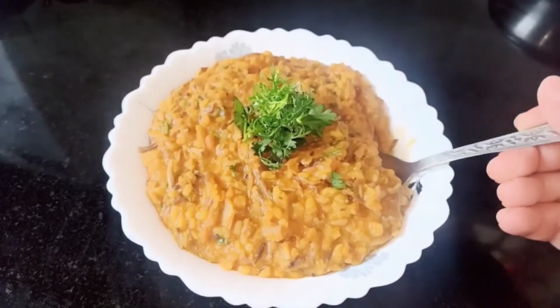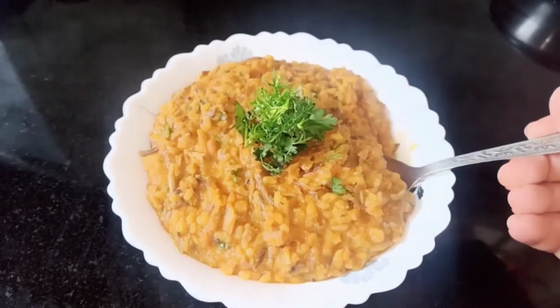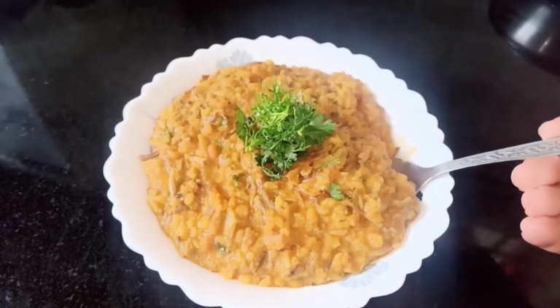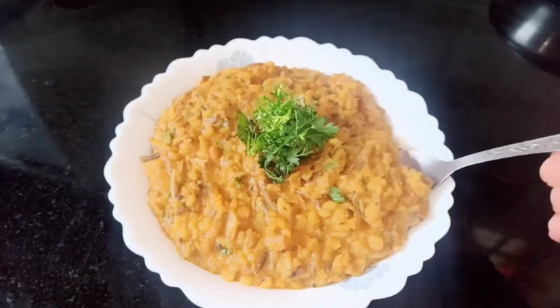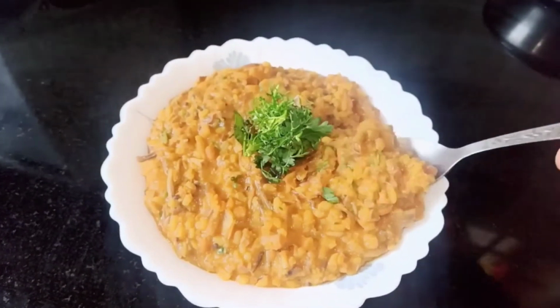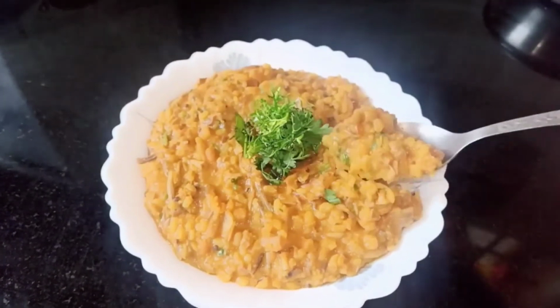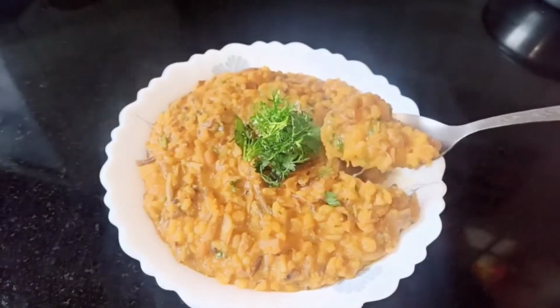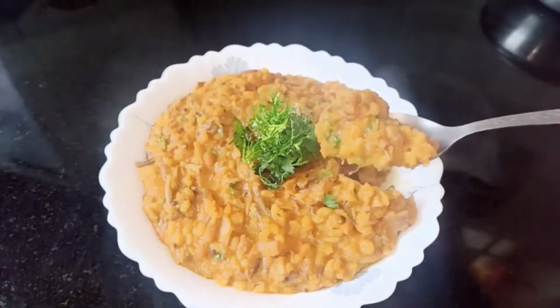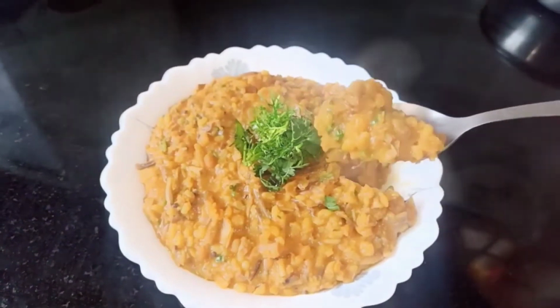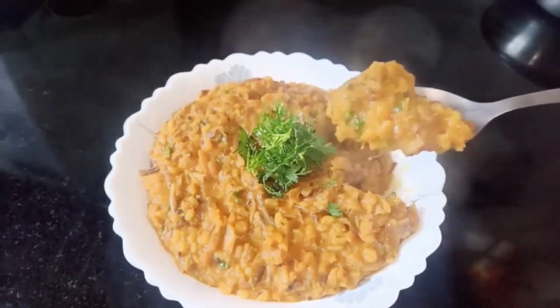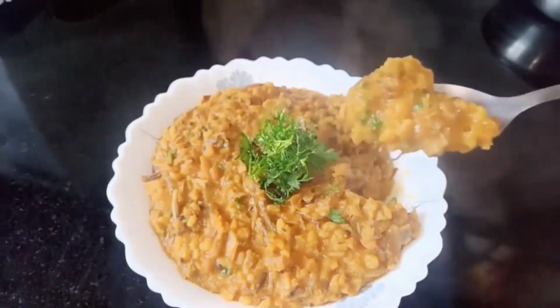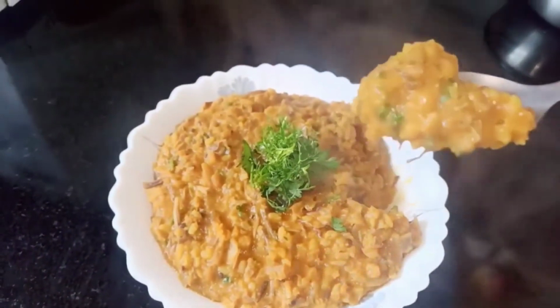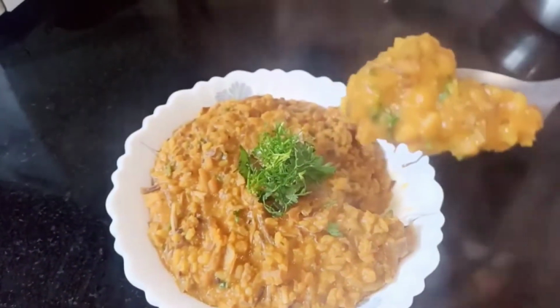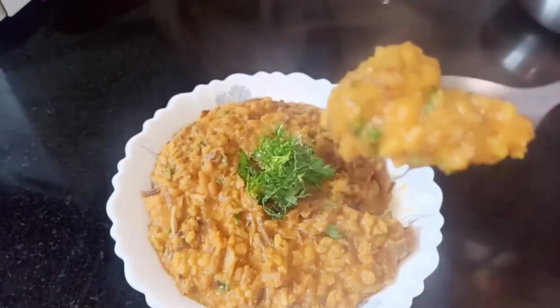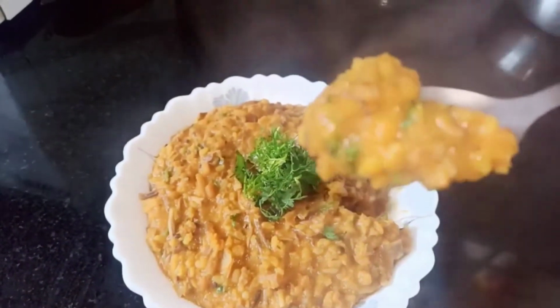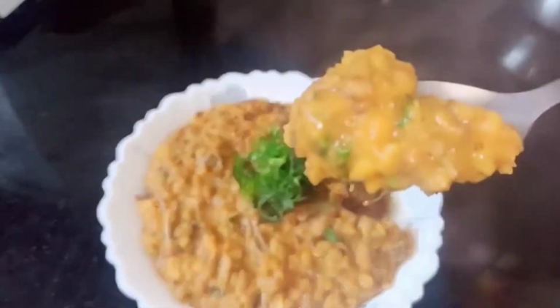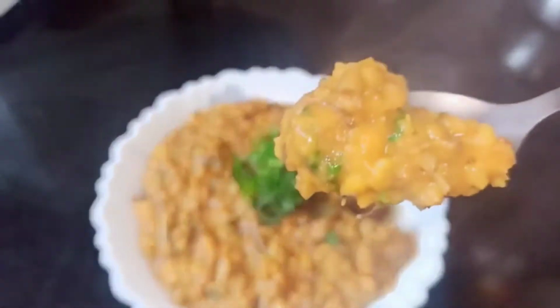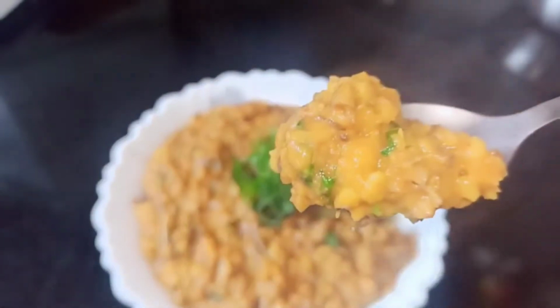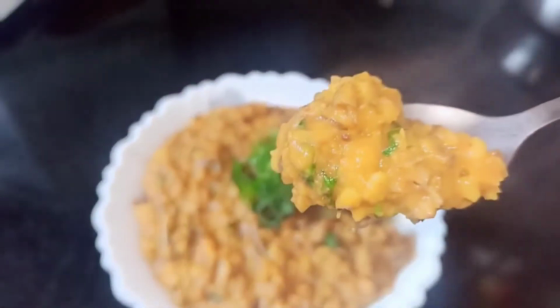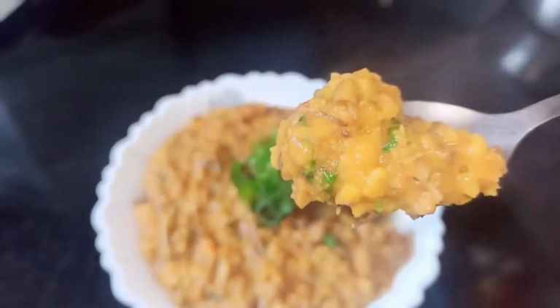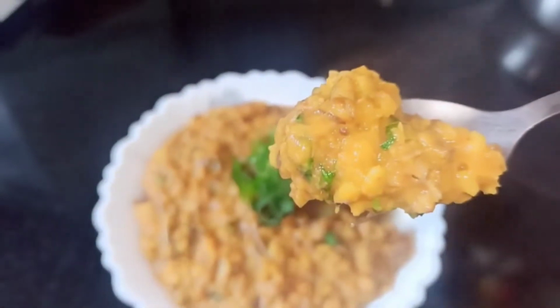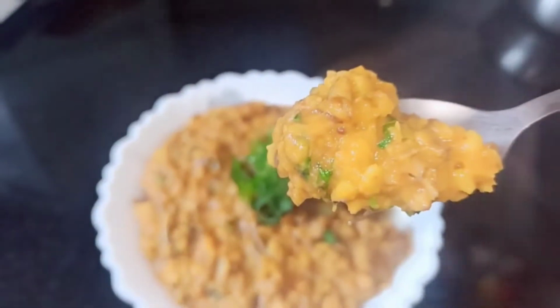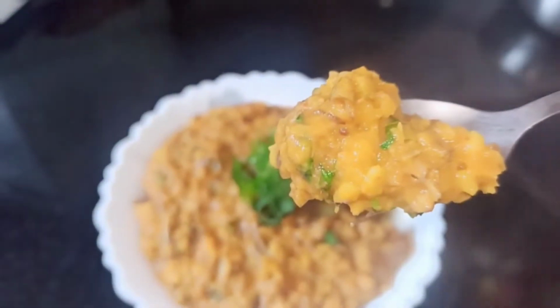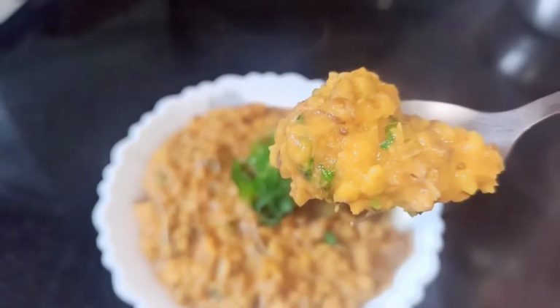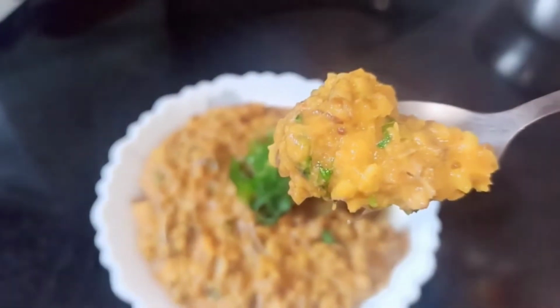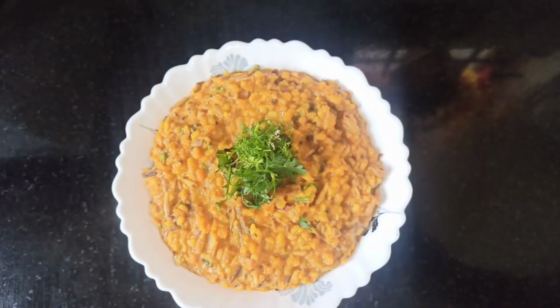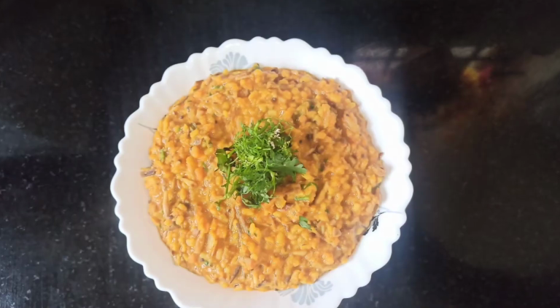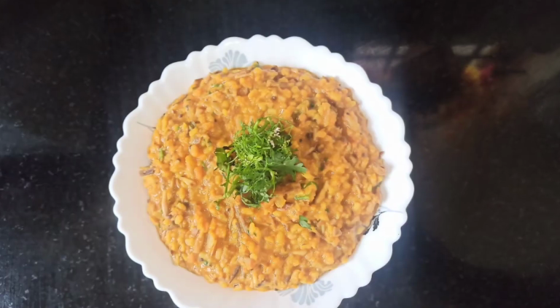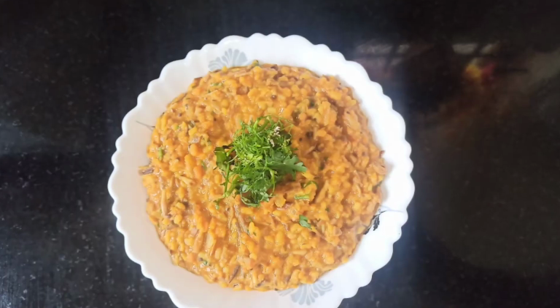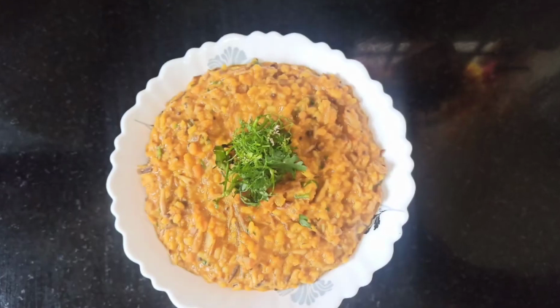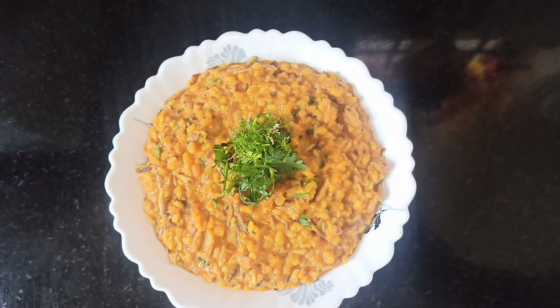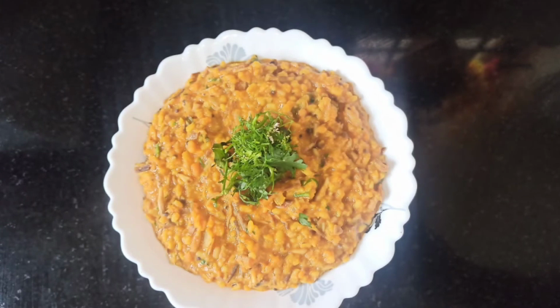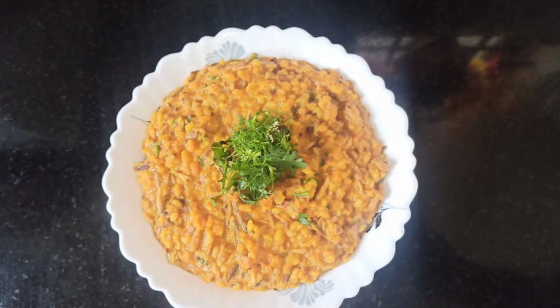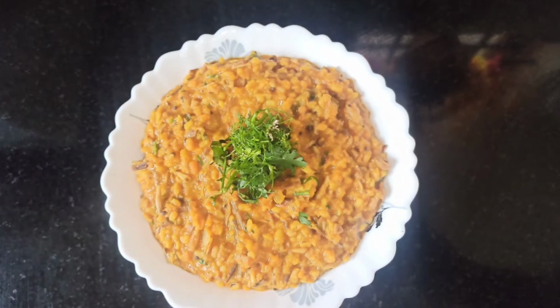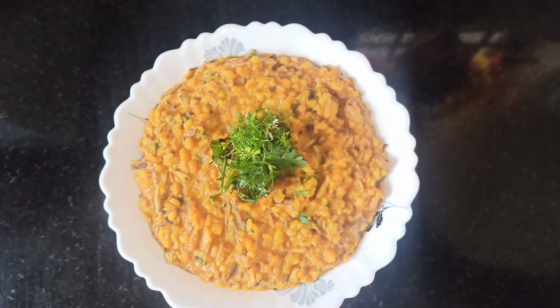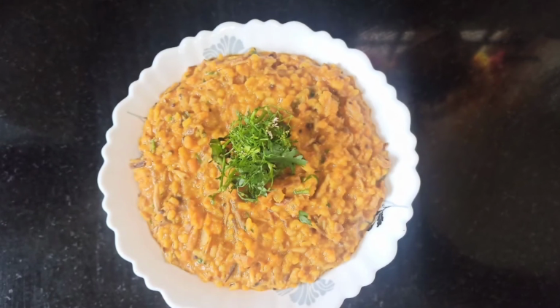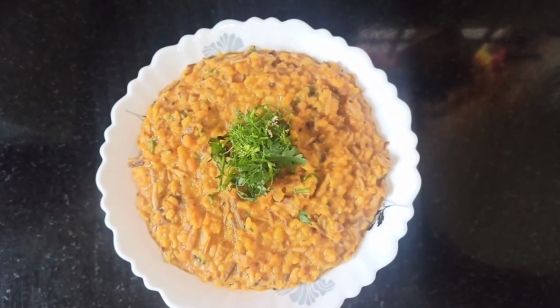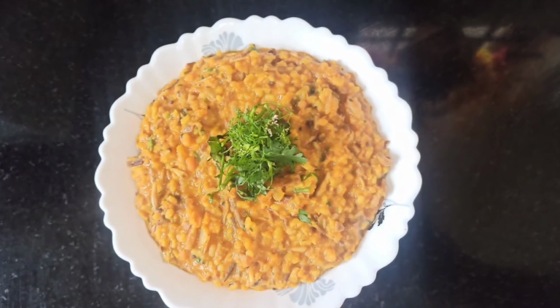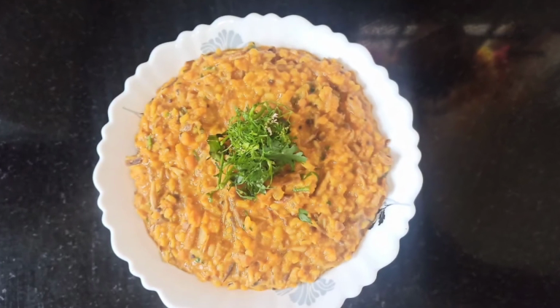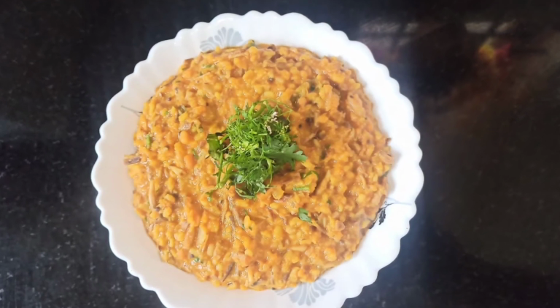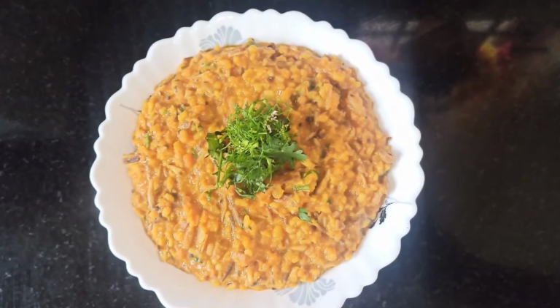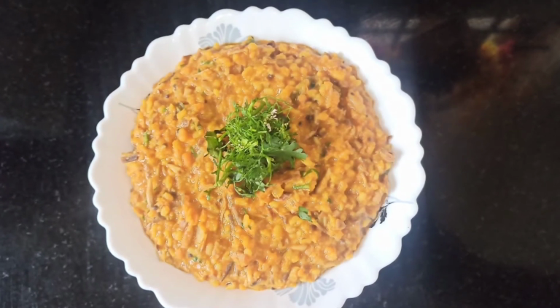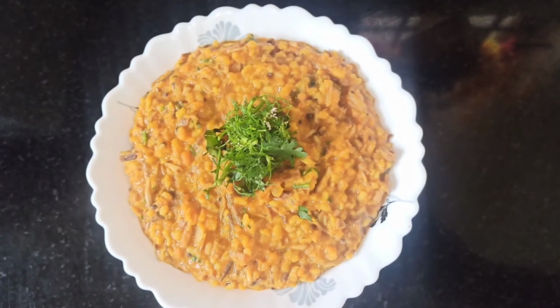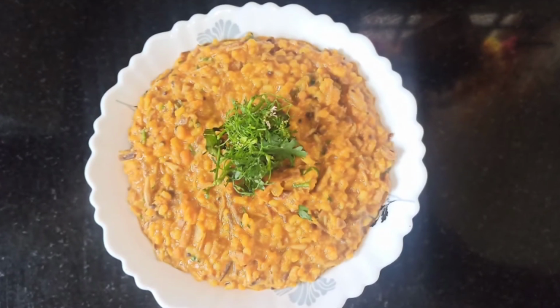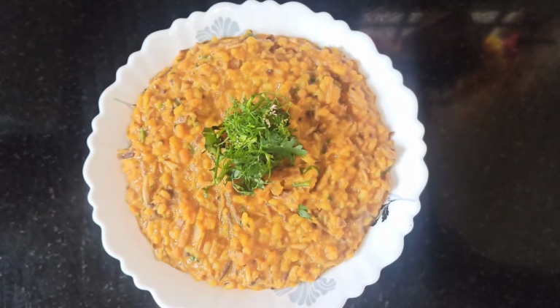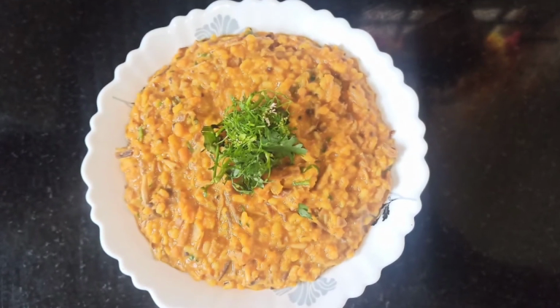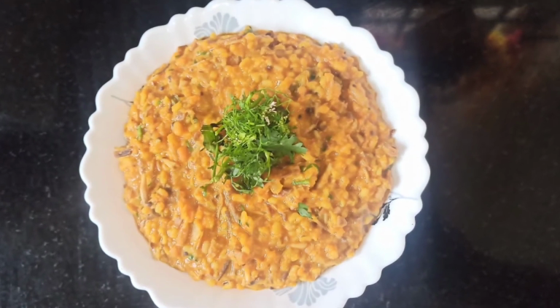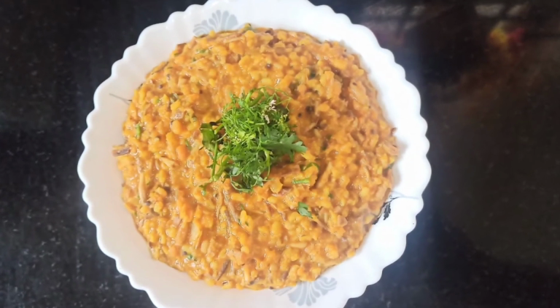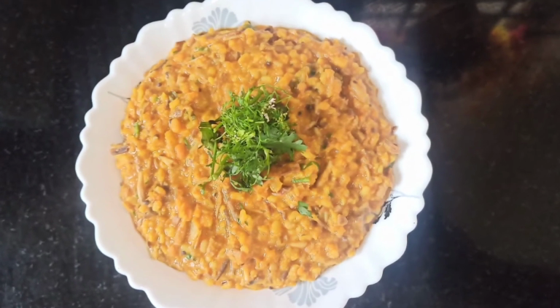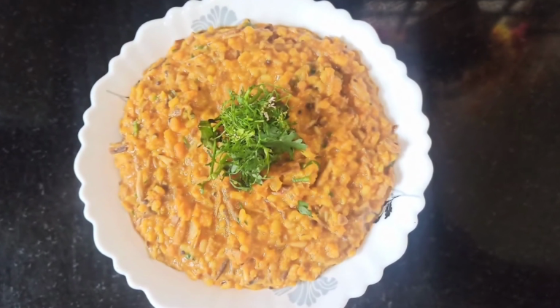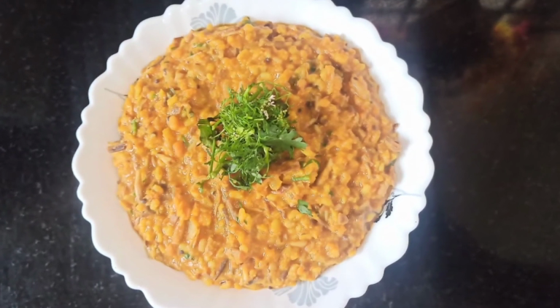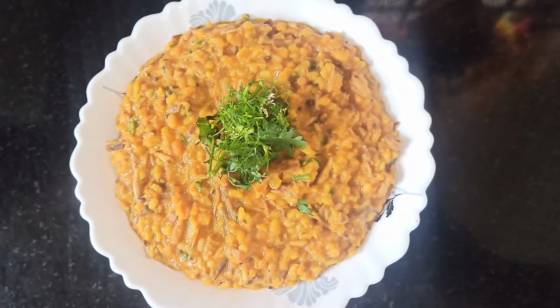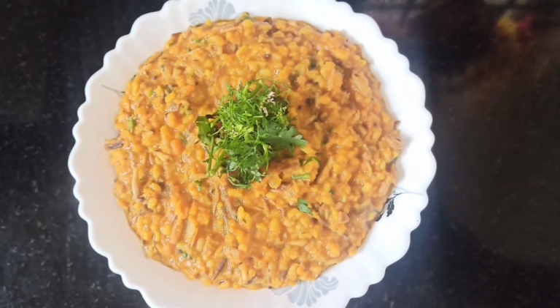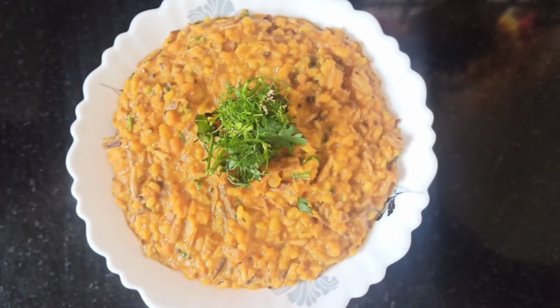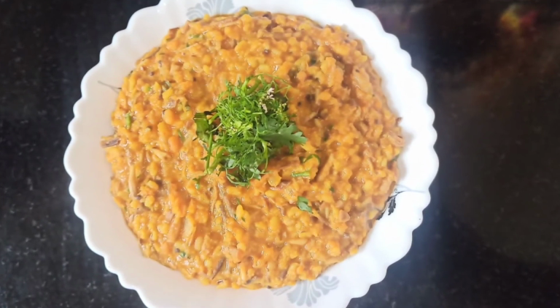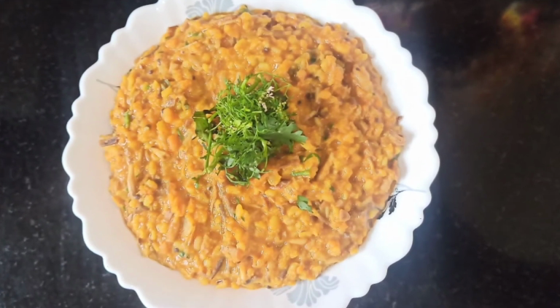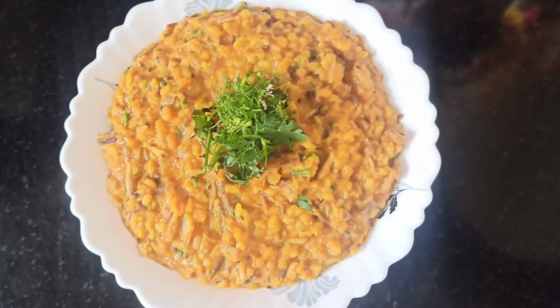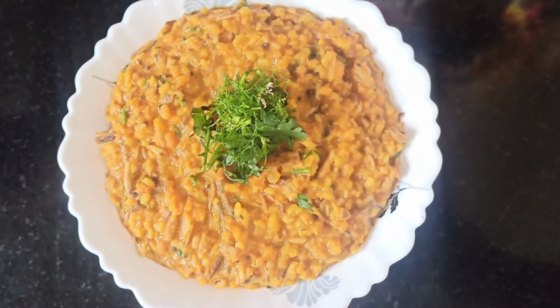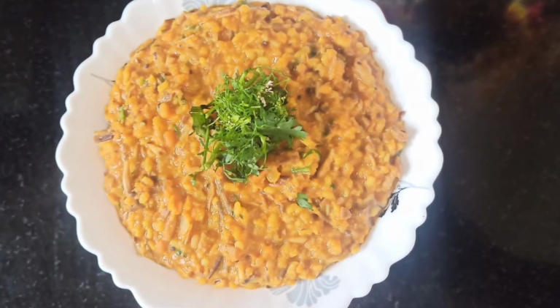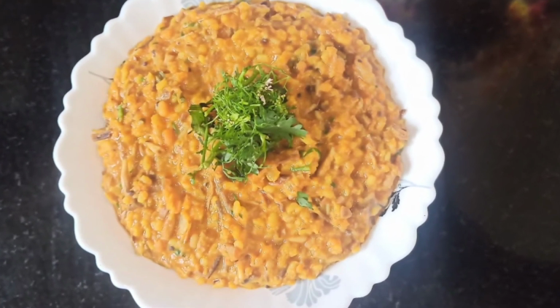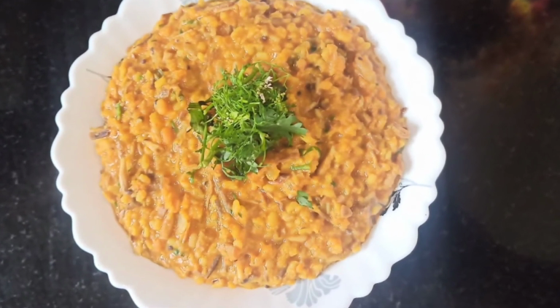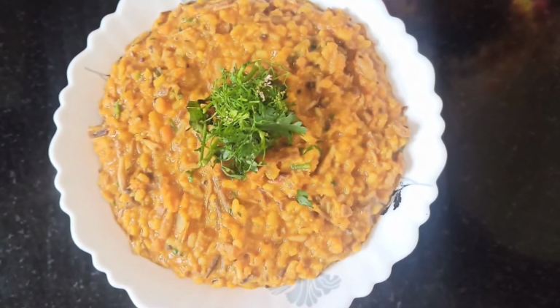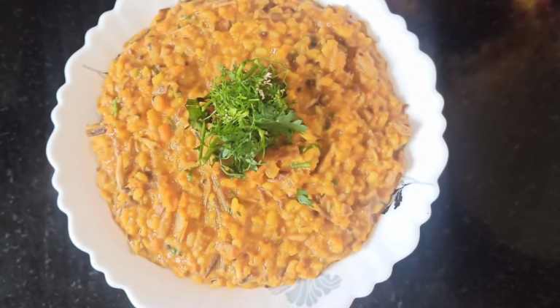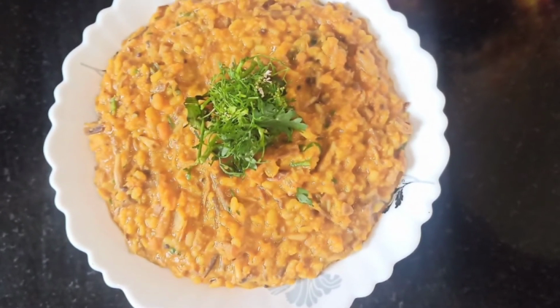The healthy and tasty moong dal banana flower curry is ready. If you like this video, do like, share and subscribe.